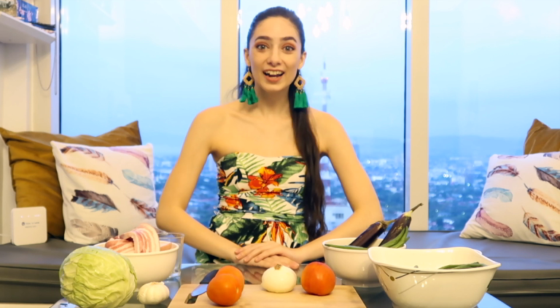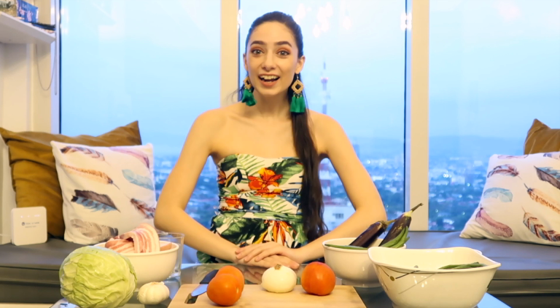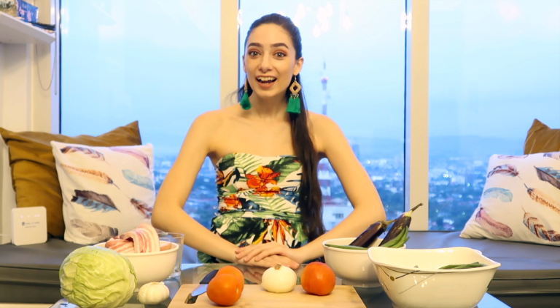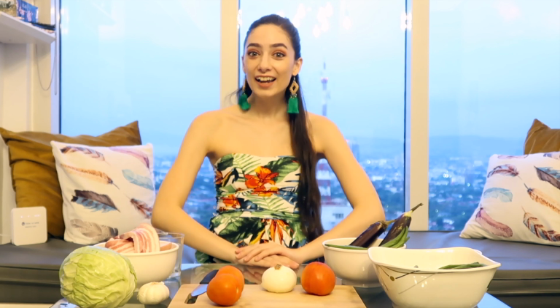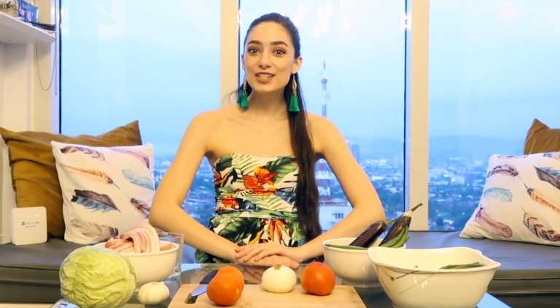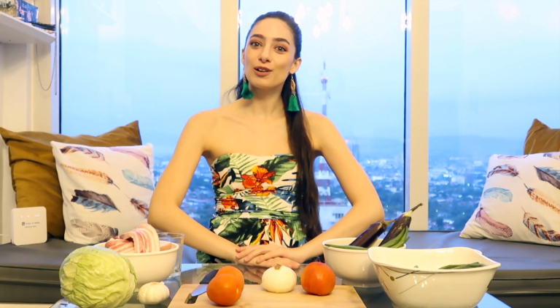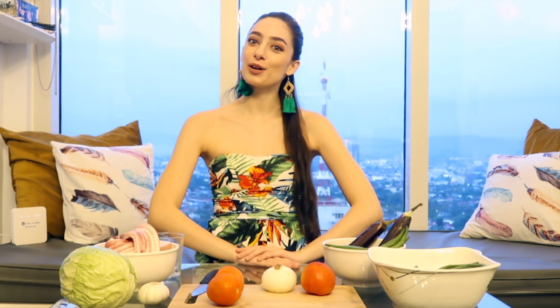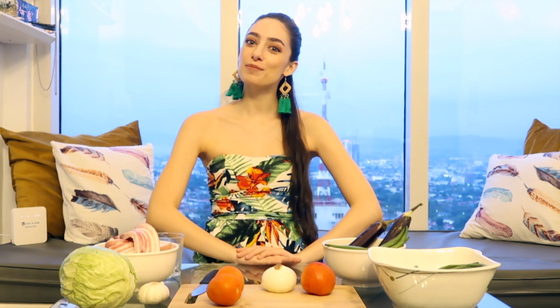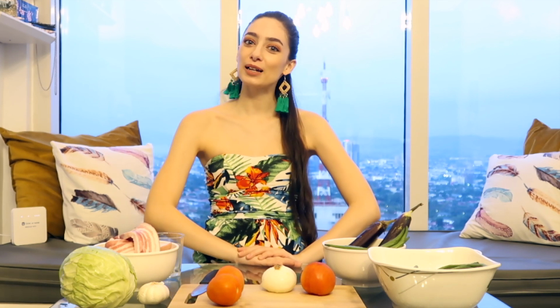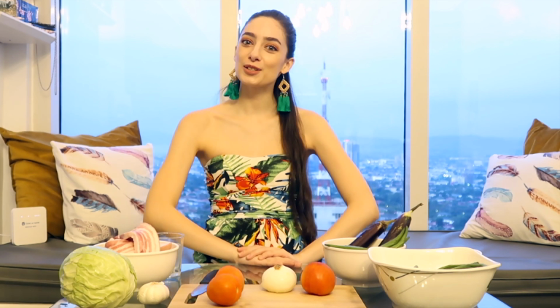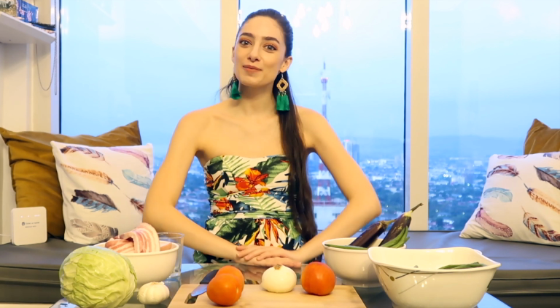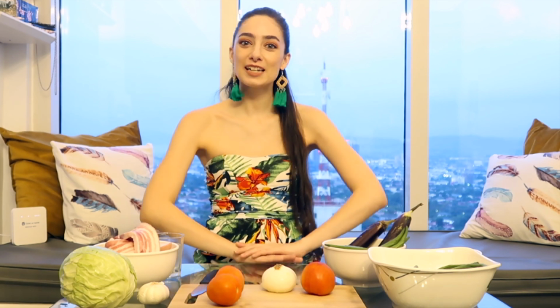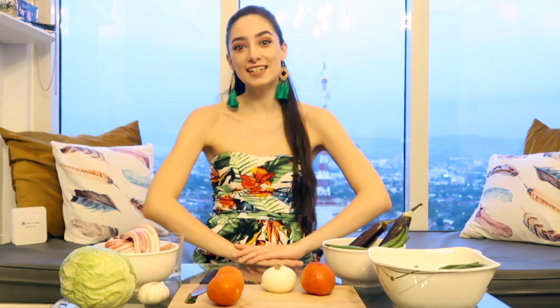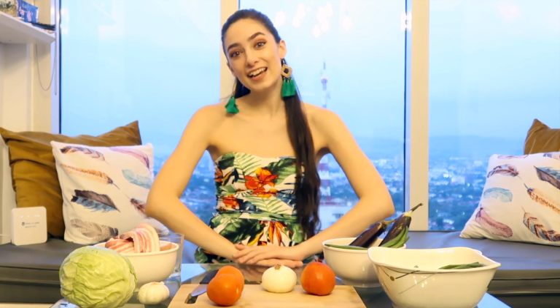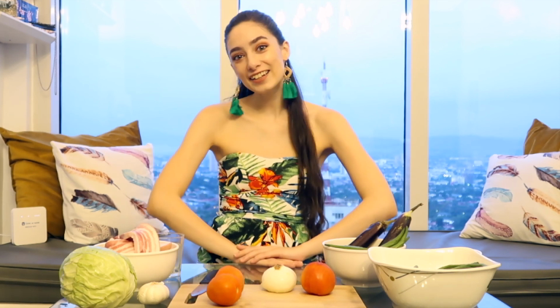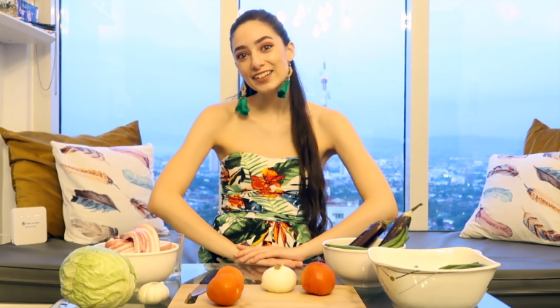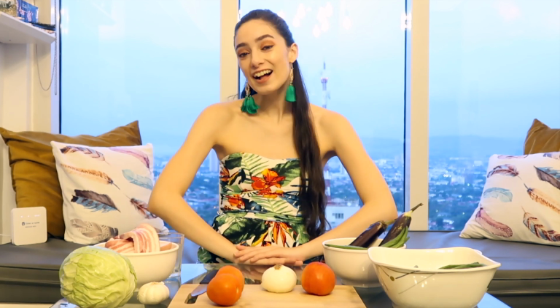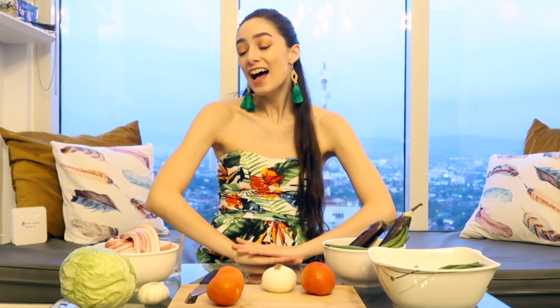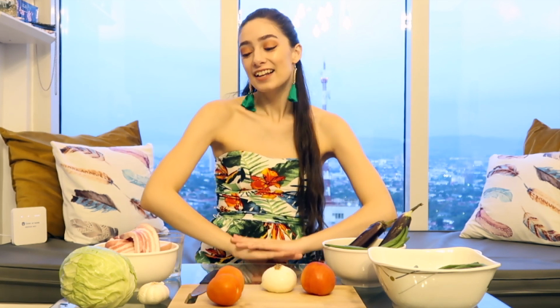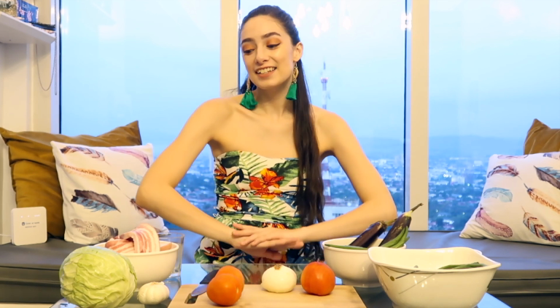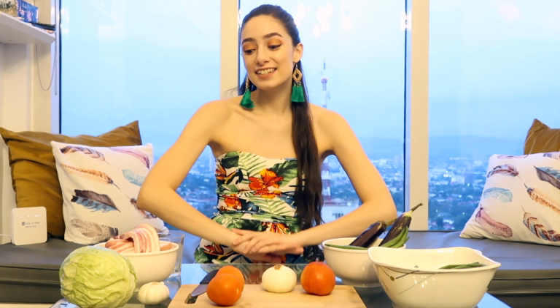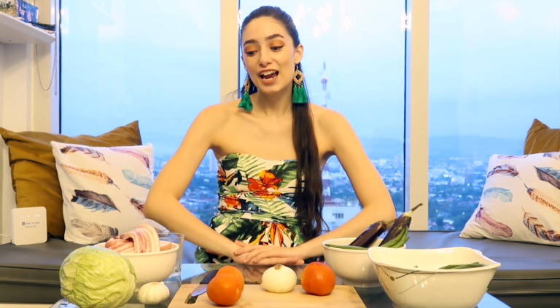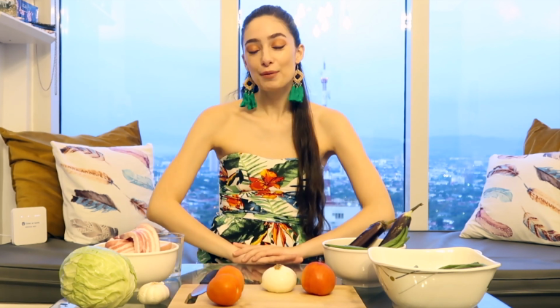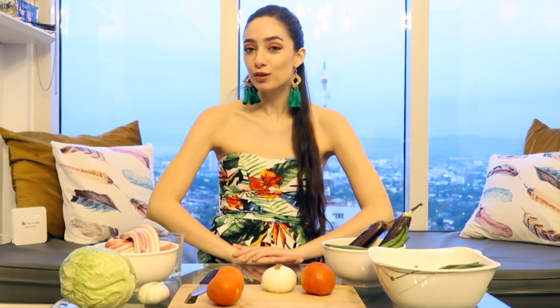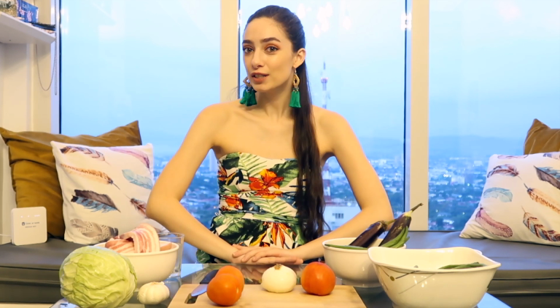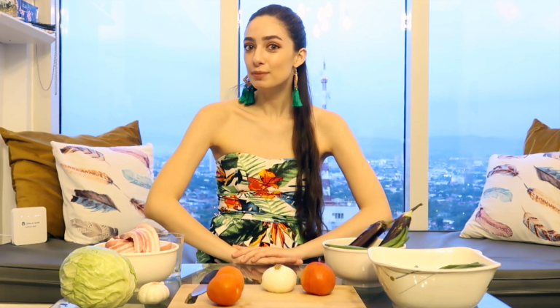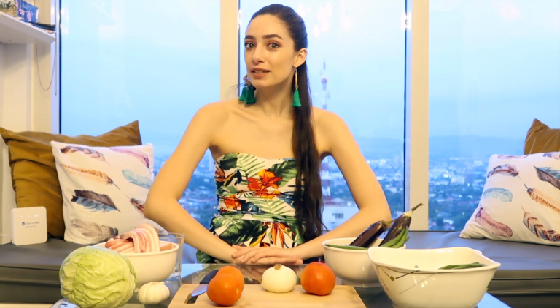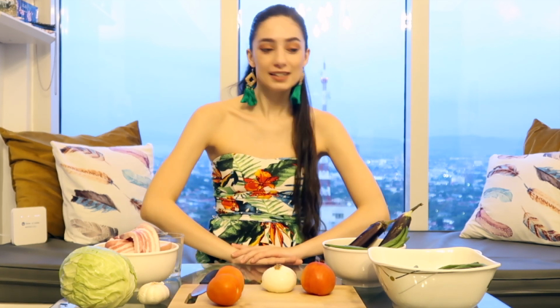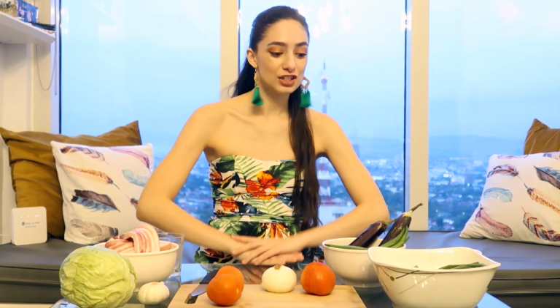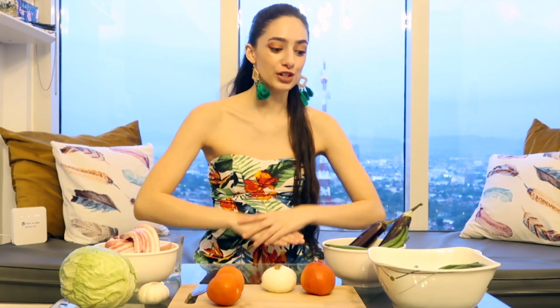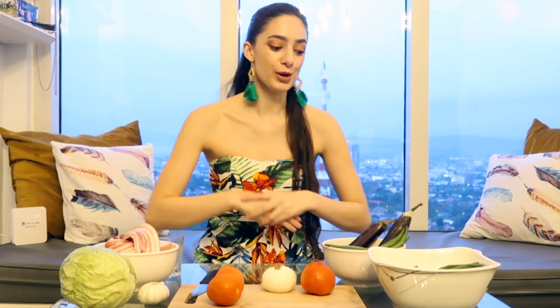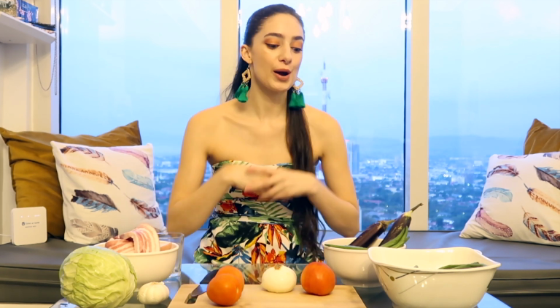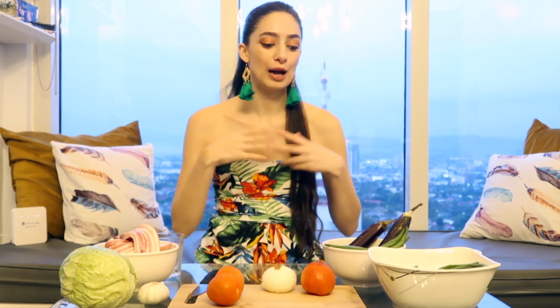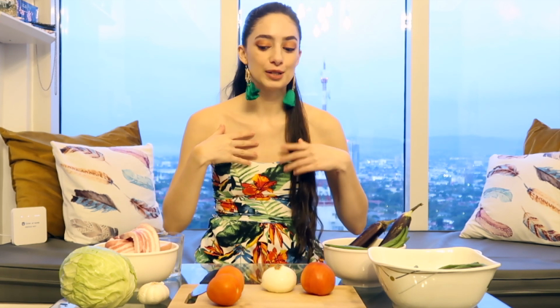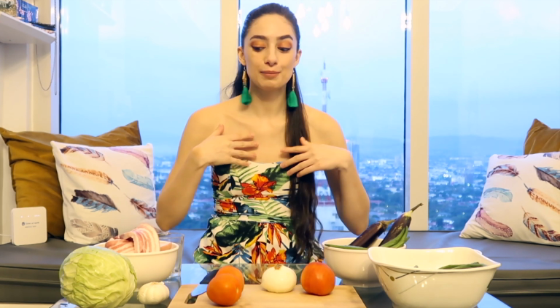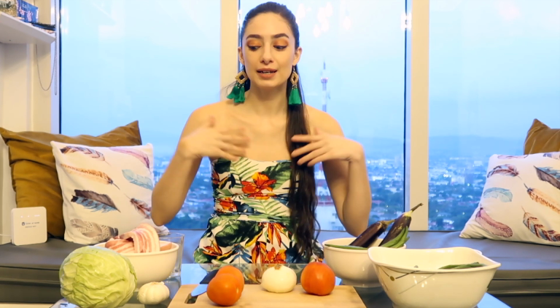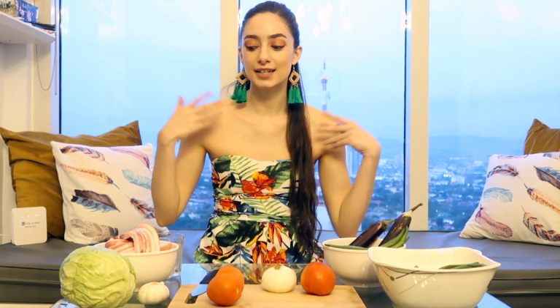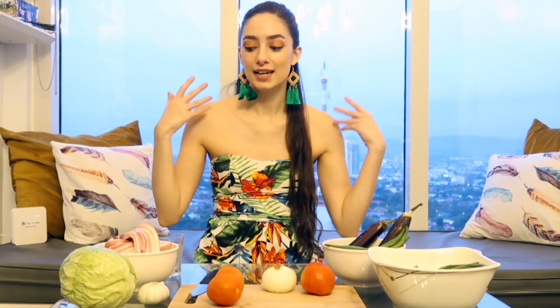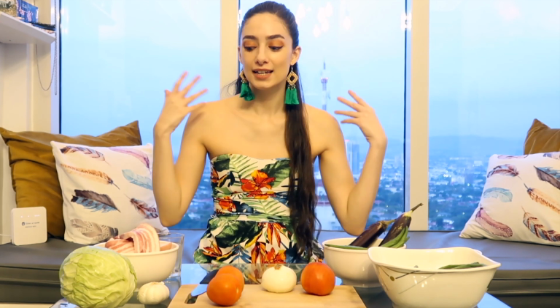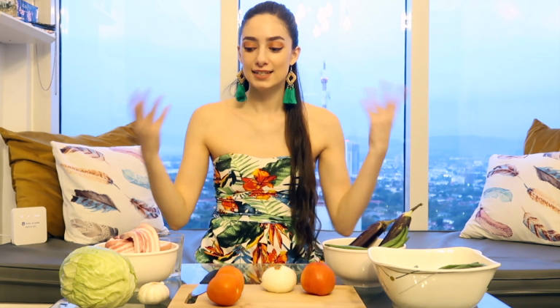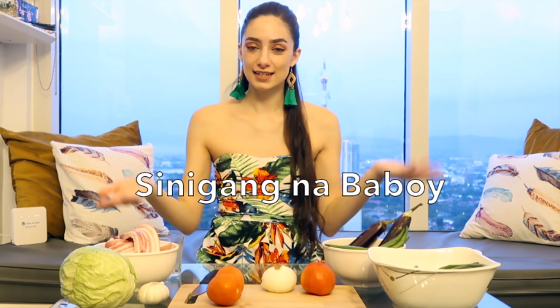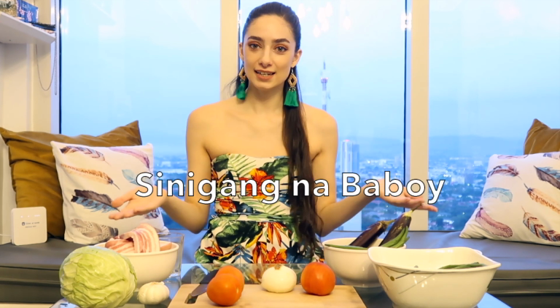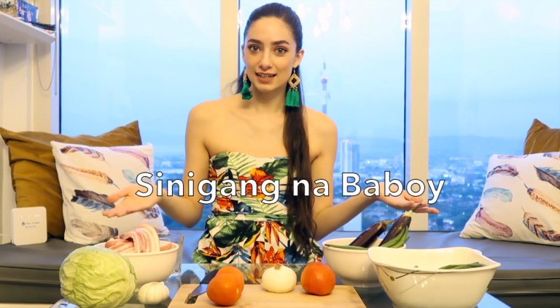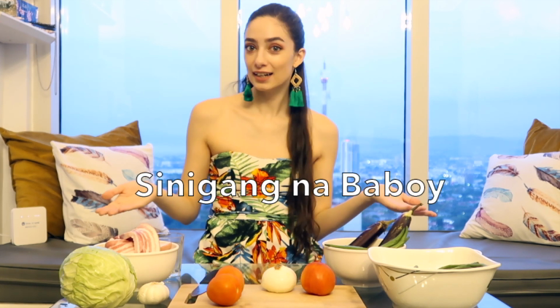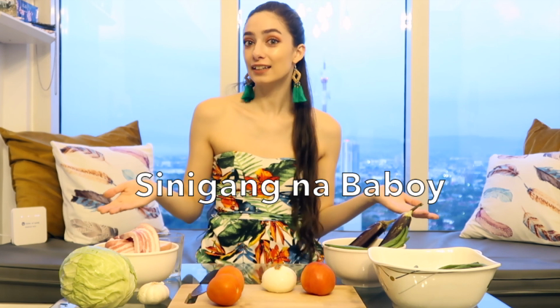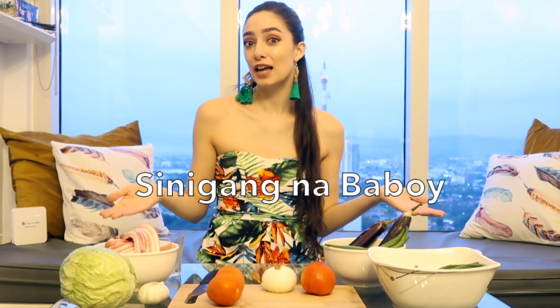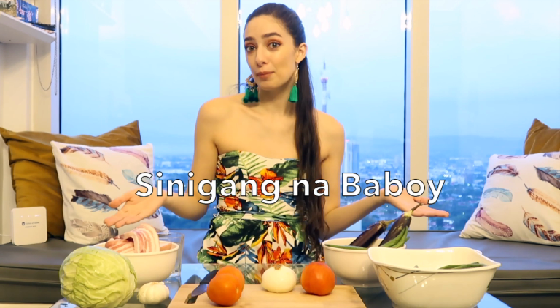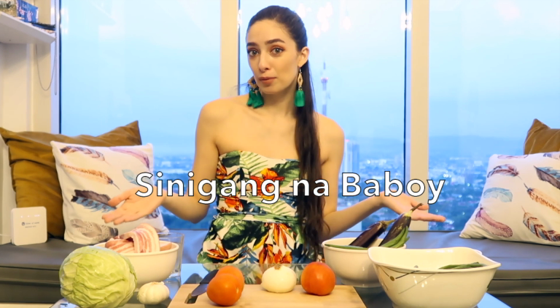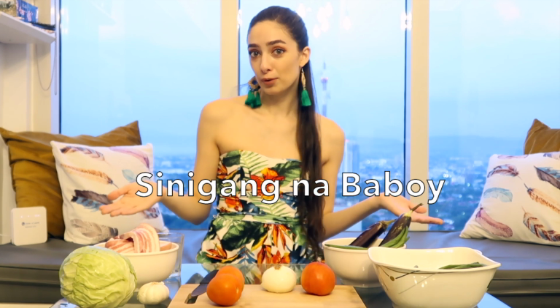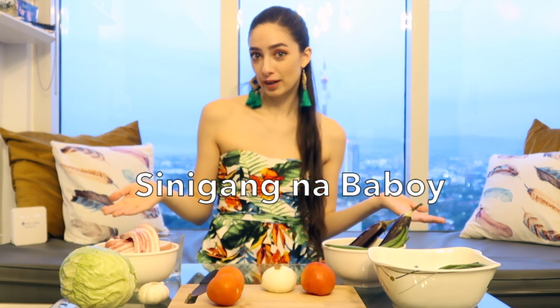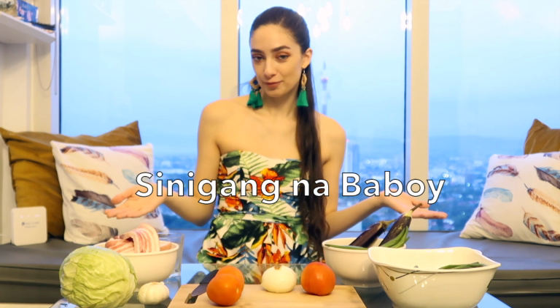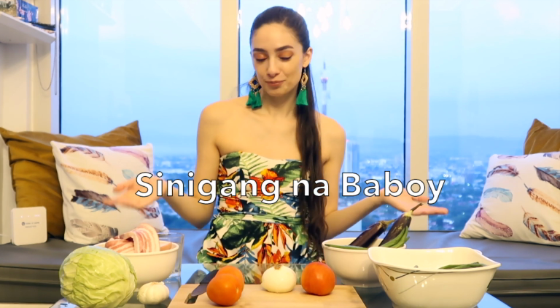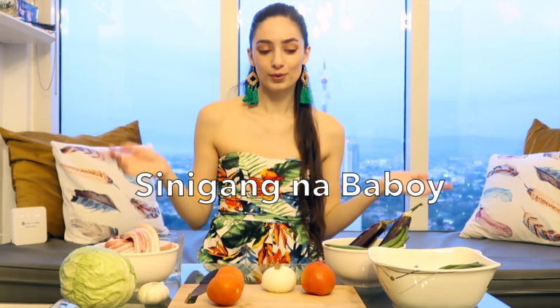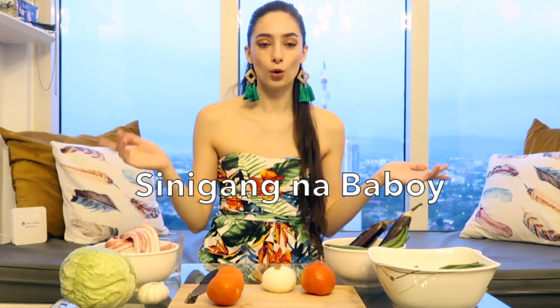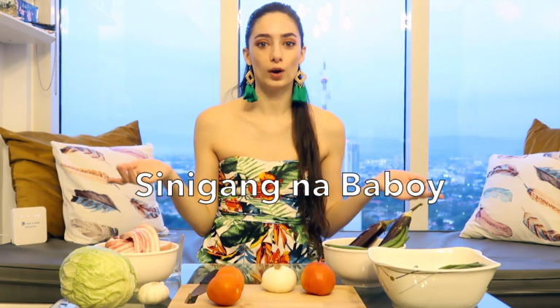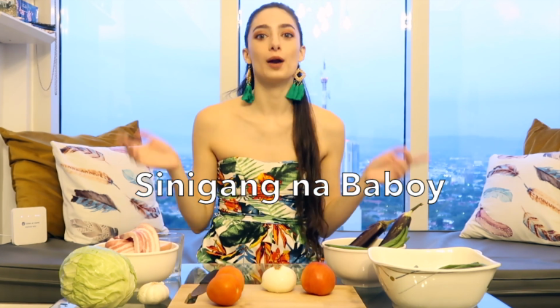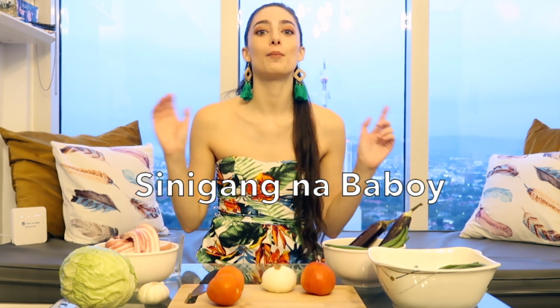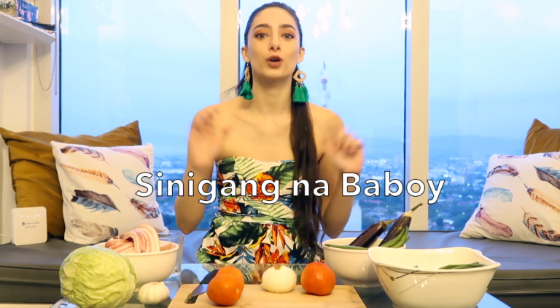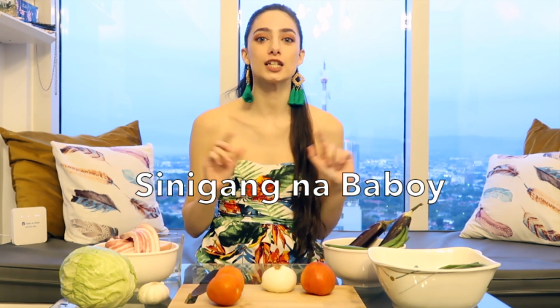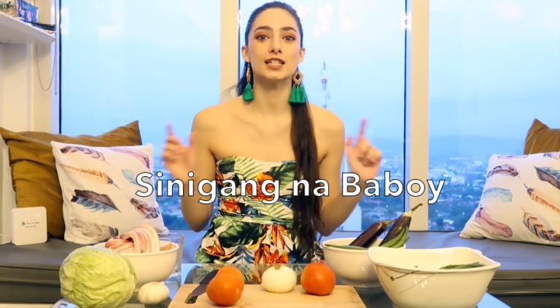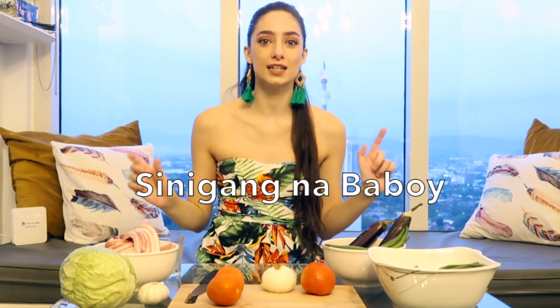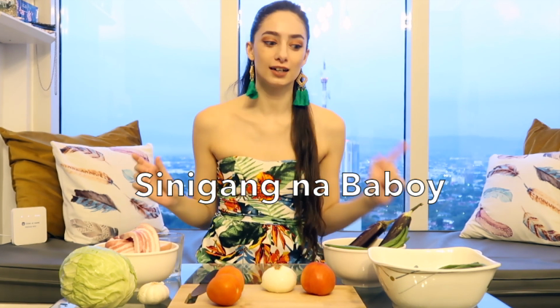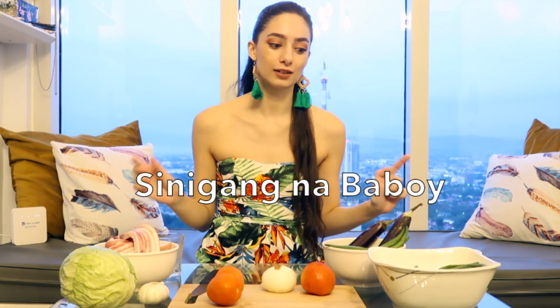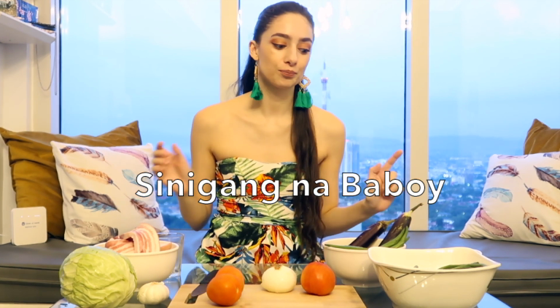Hi guys, welcome back to my channel. Today I'm going to be teaching you how to make sinigang na baboy, or pork sinigang.